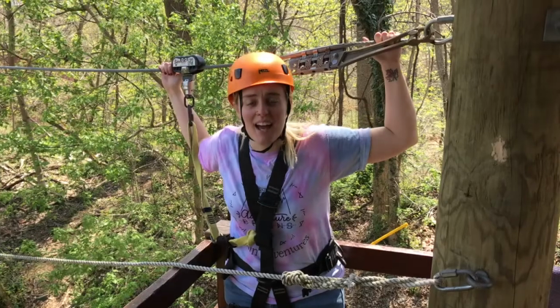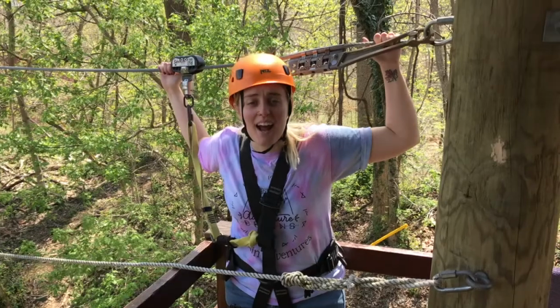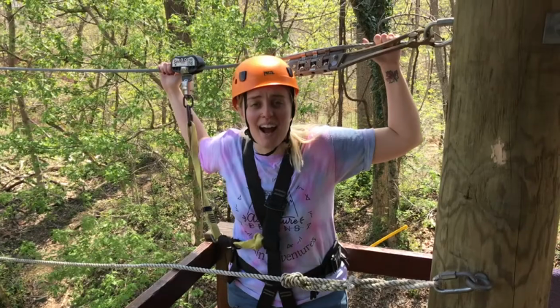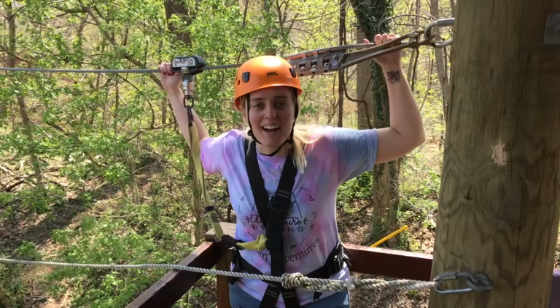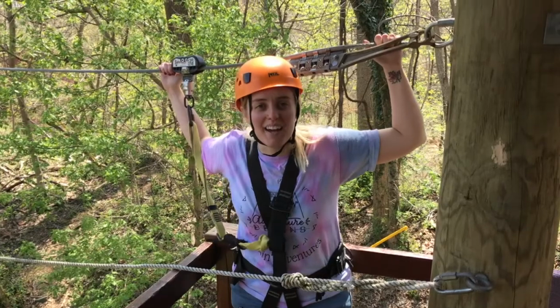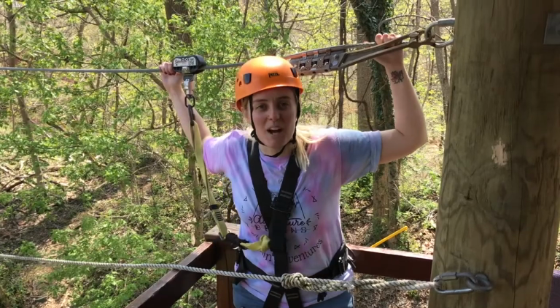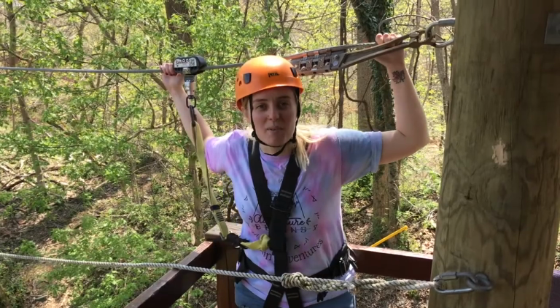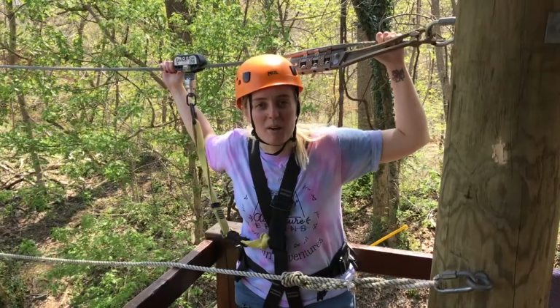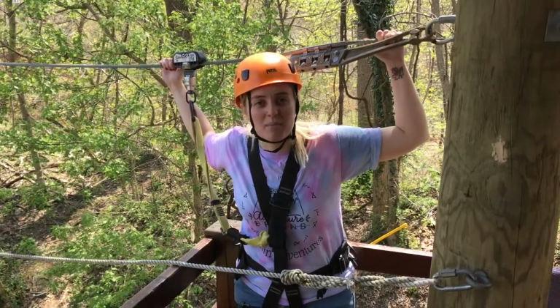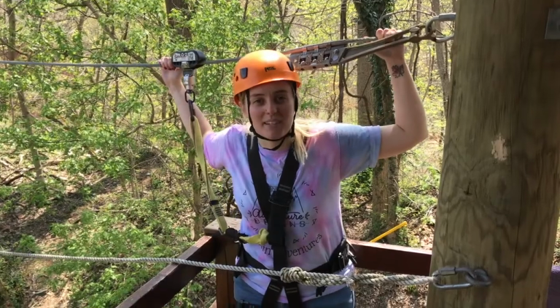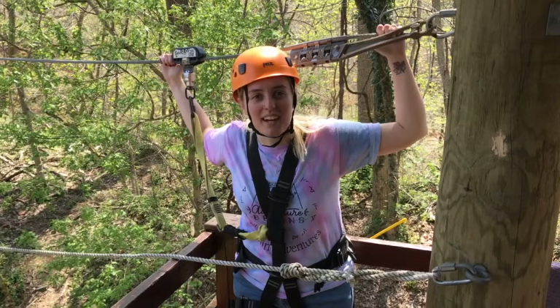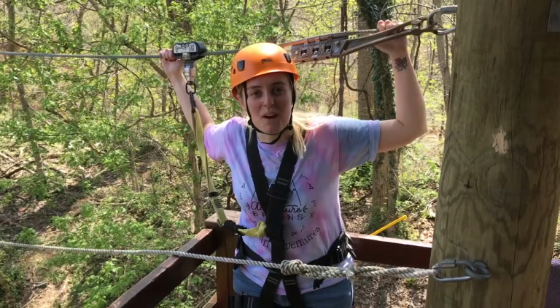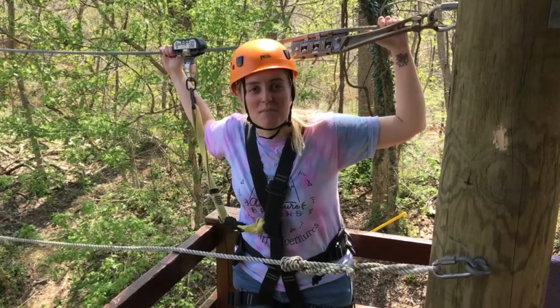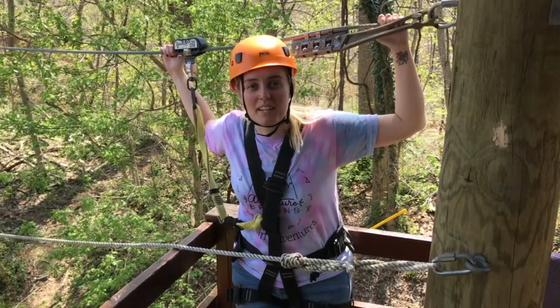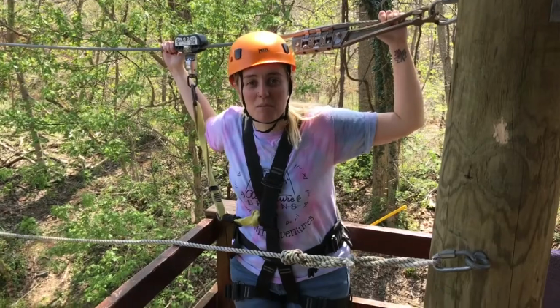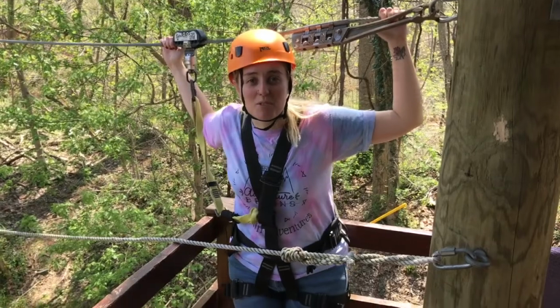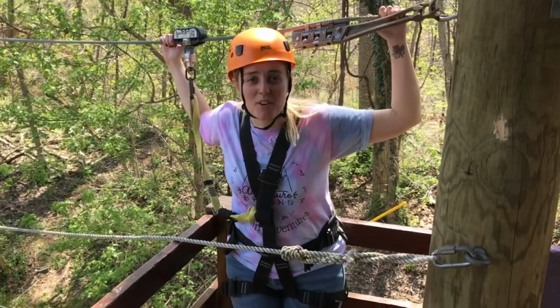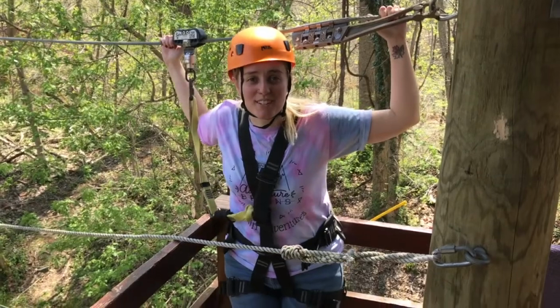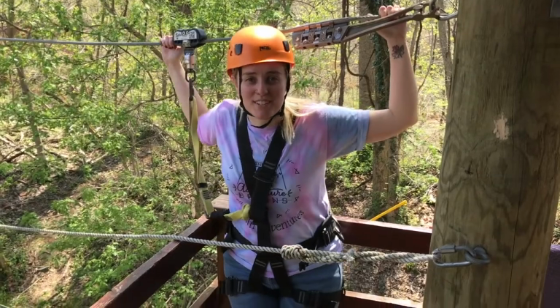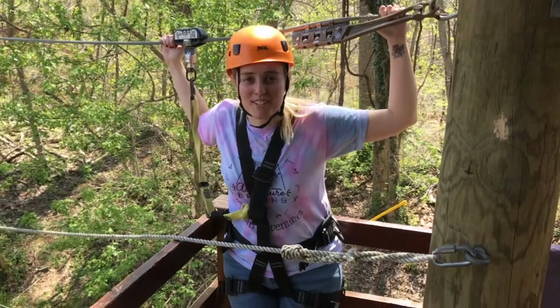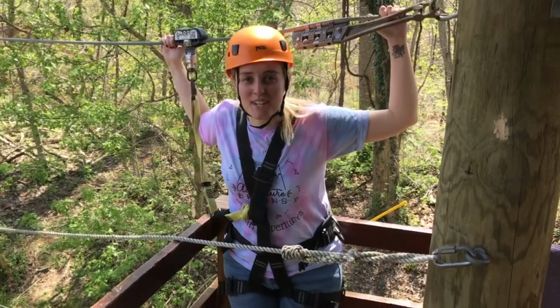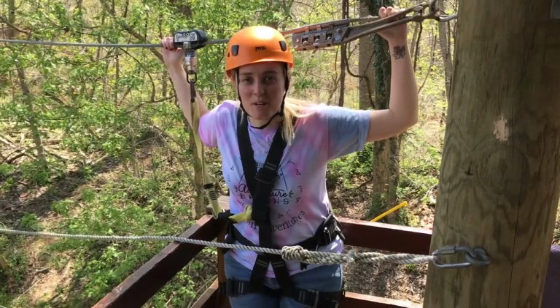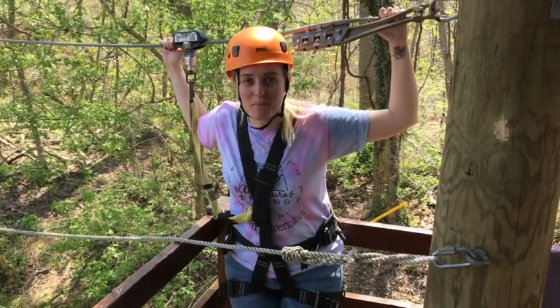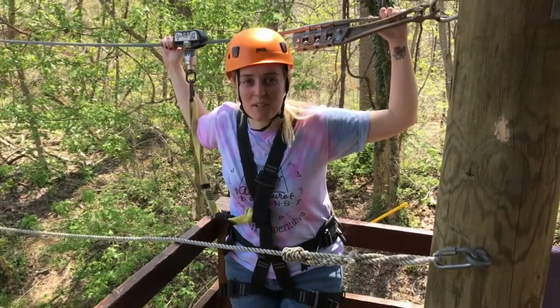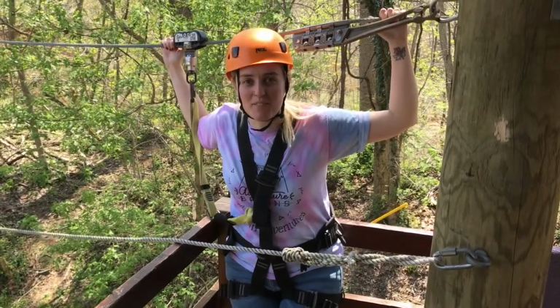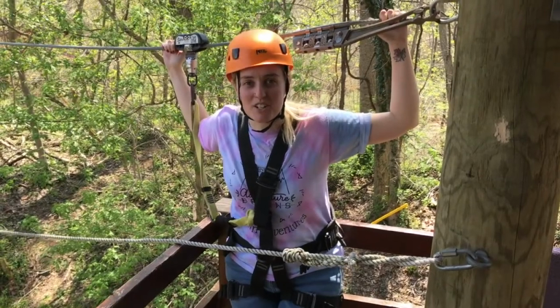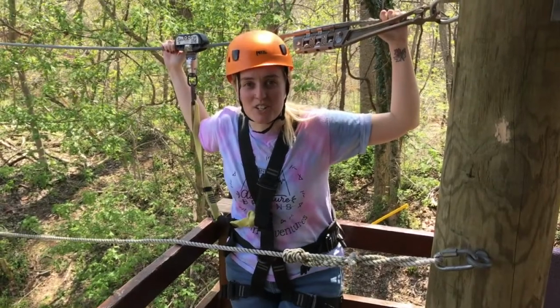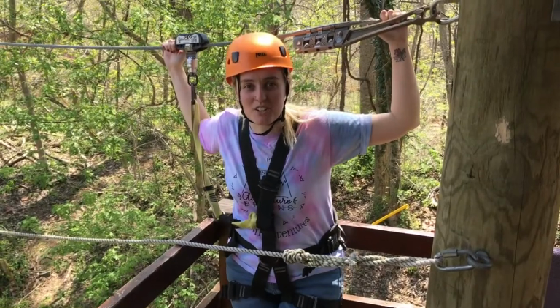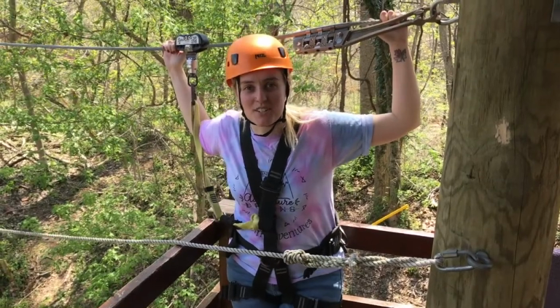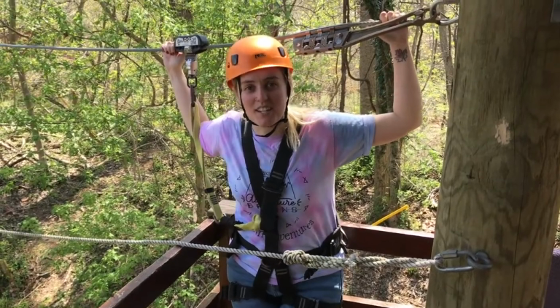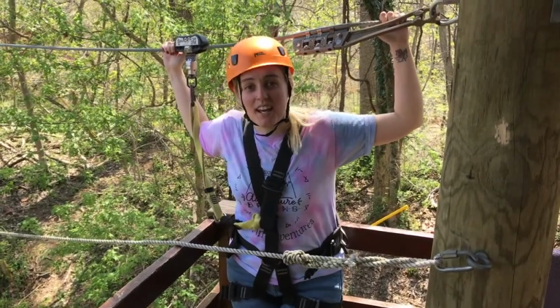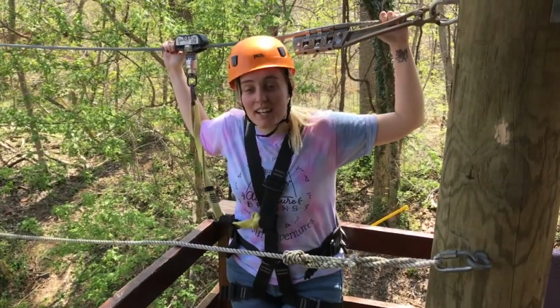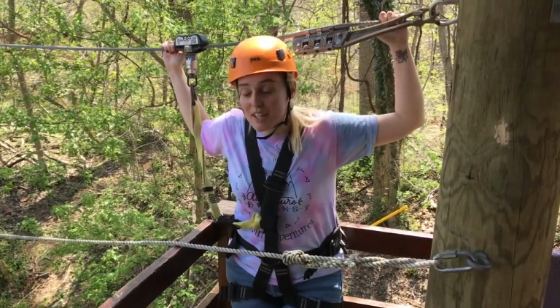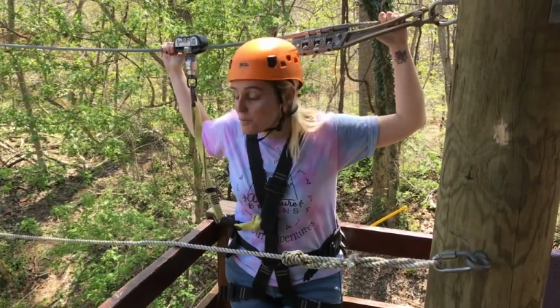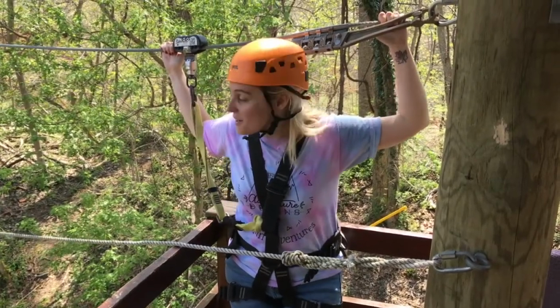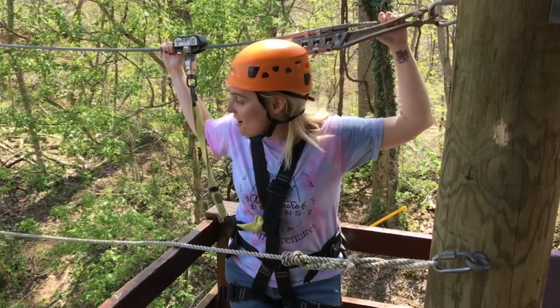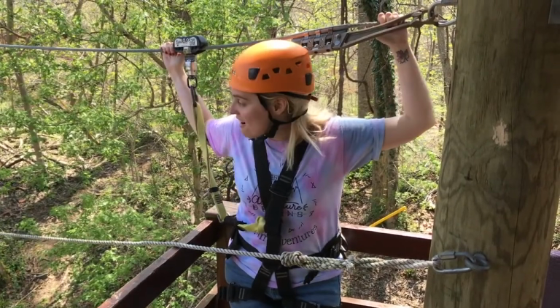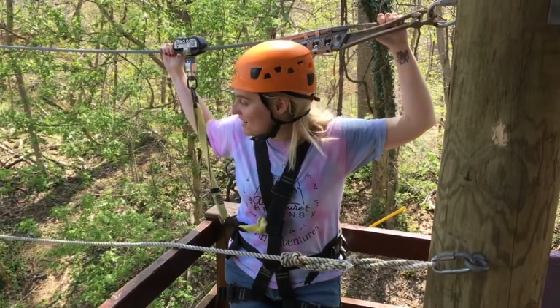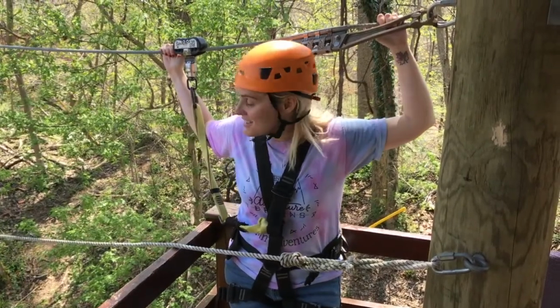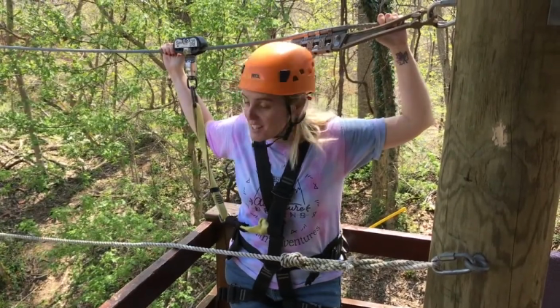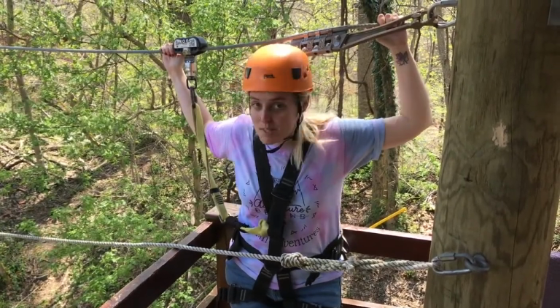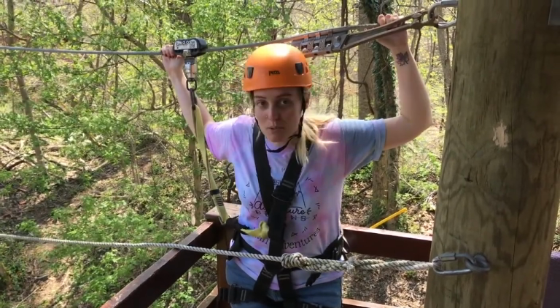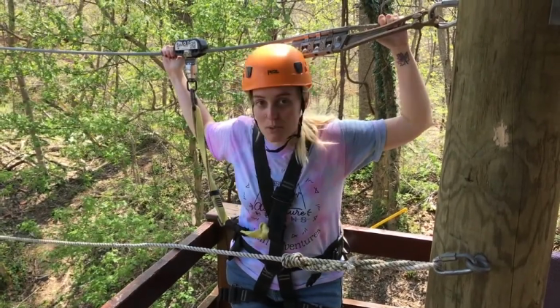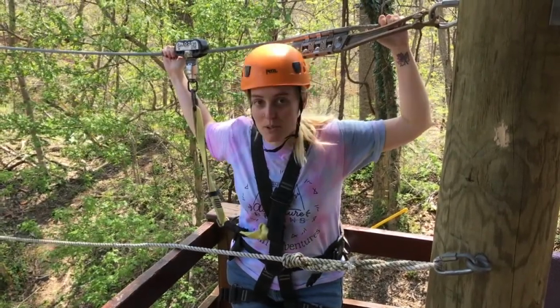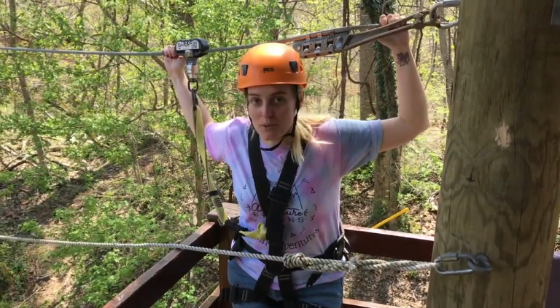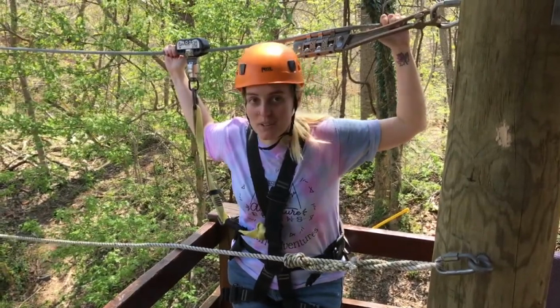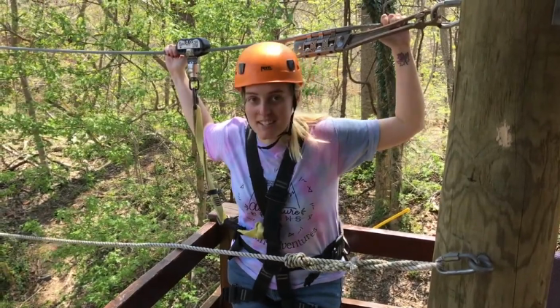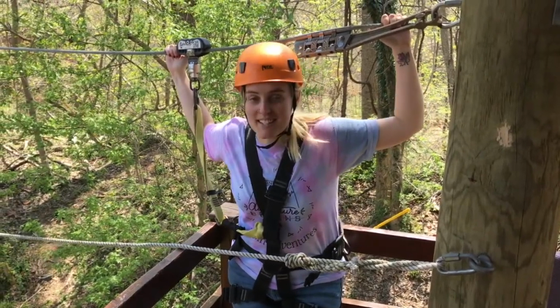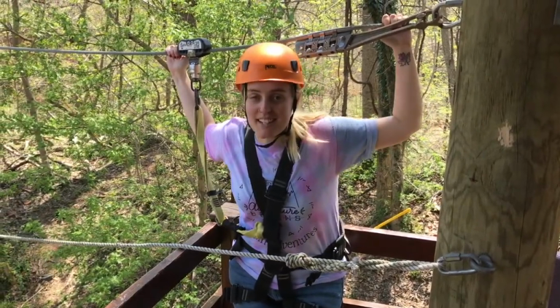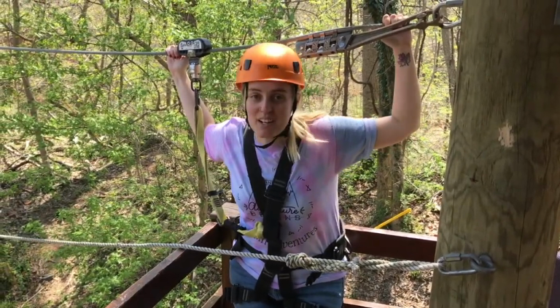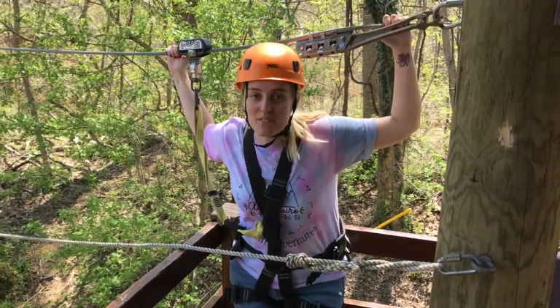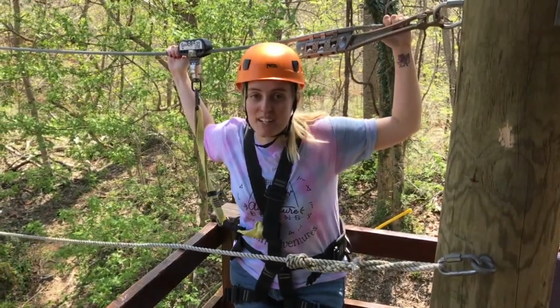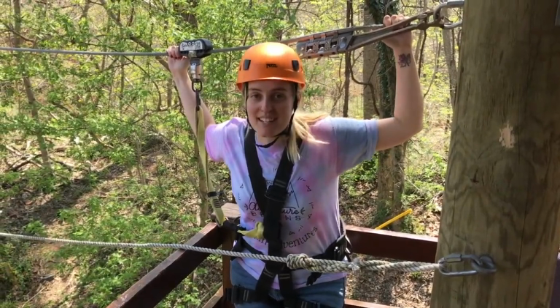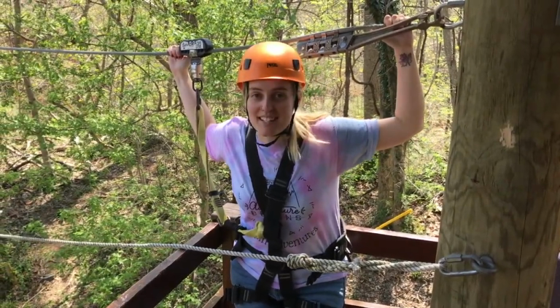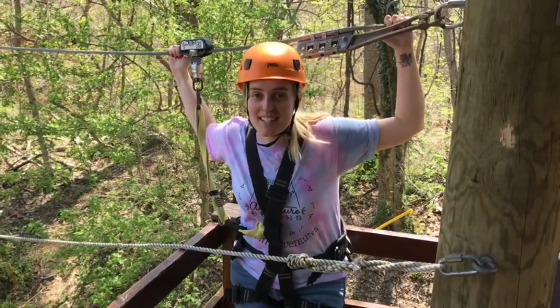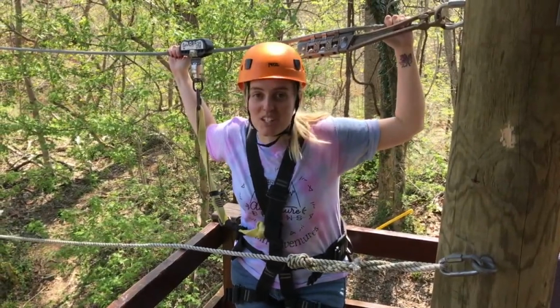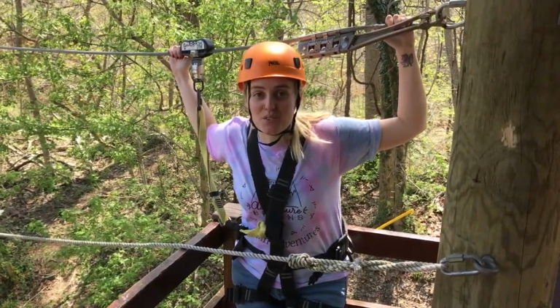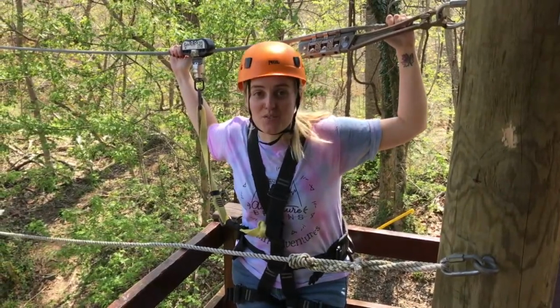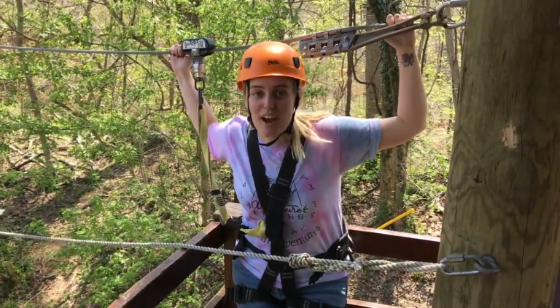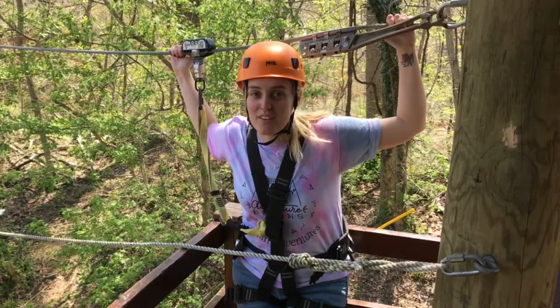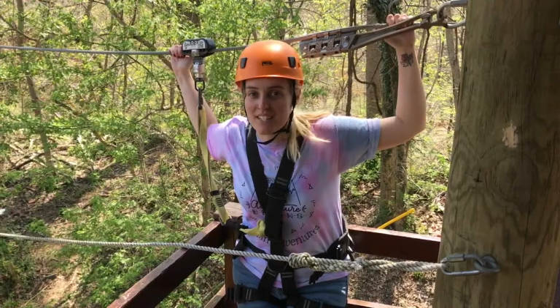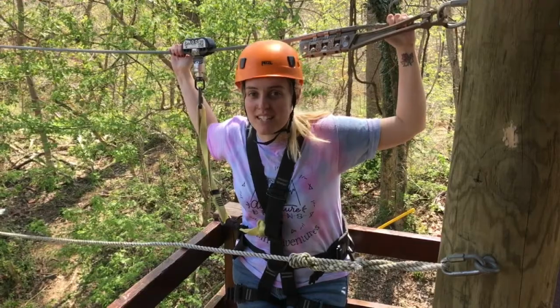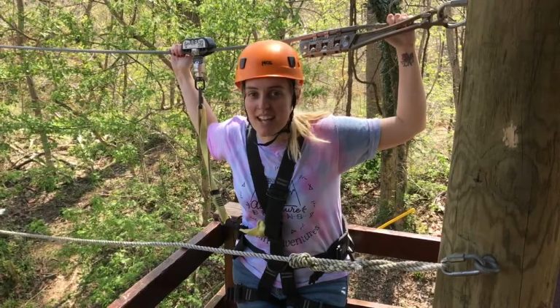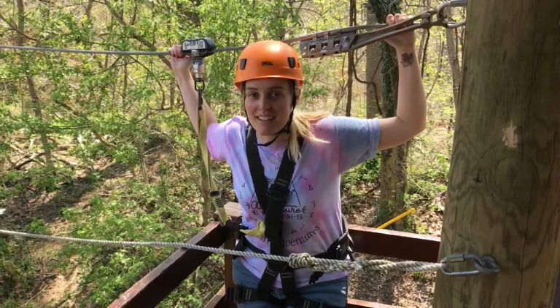Hi, I'm Emily. I'm the camp director at Terrapin Adventures. Here we are at the Explorer course designed for kids ages 5 to 10.